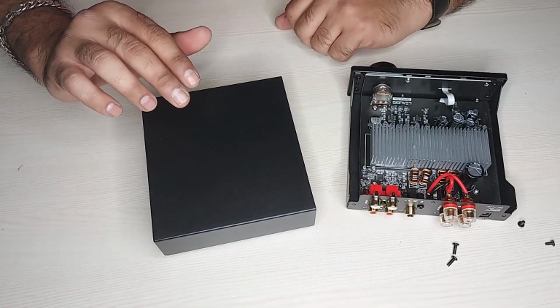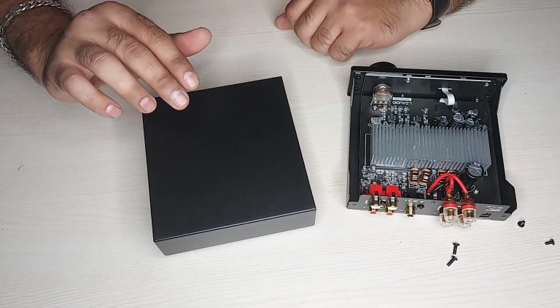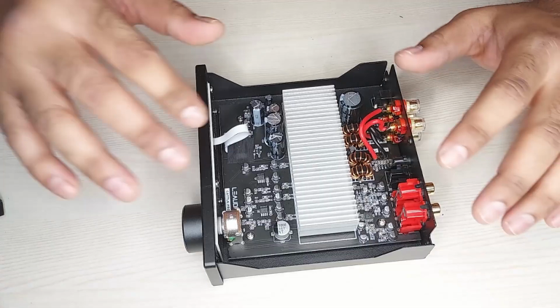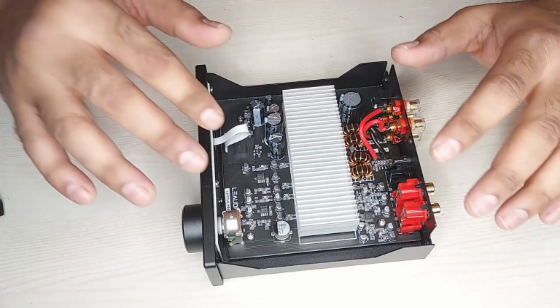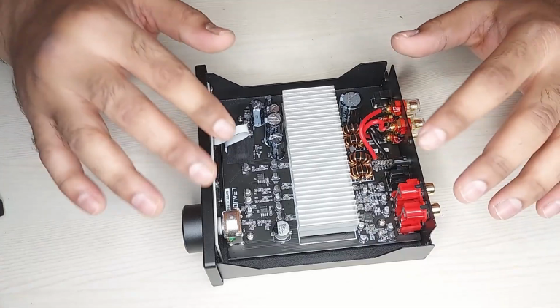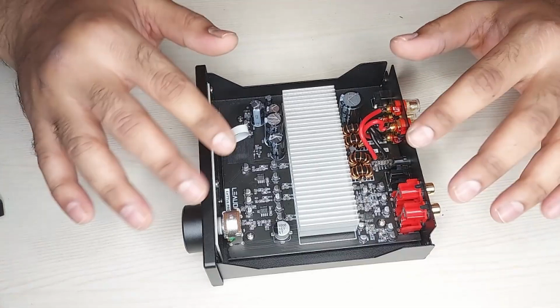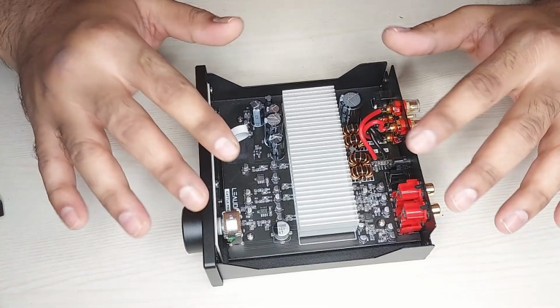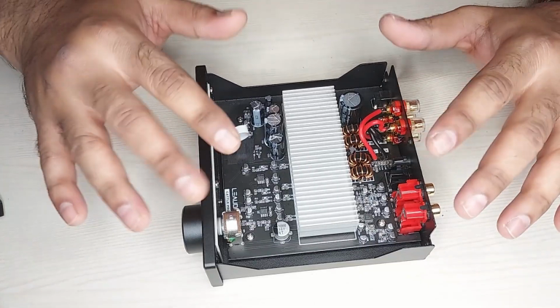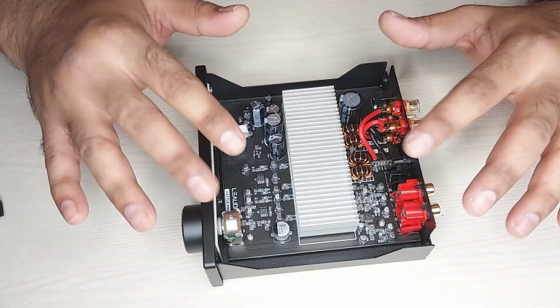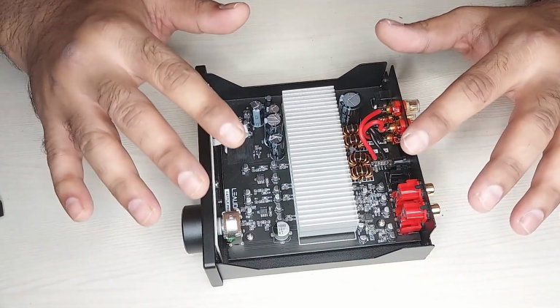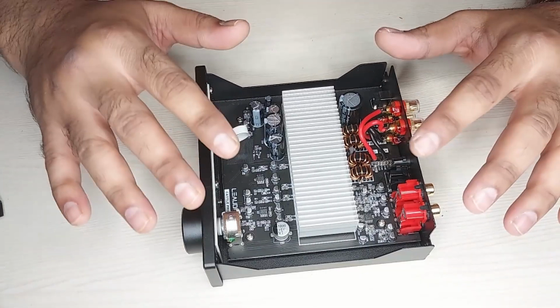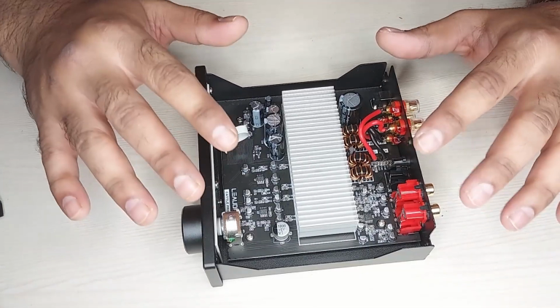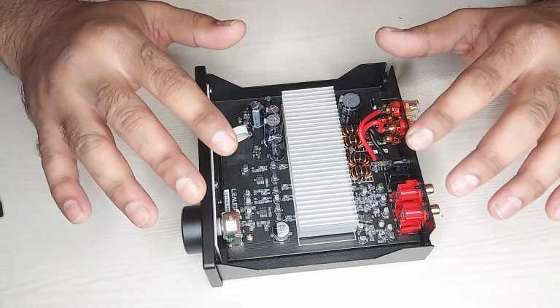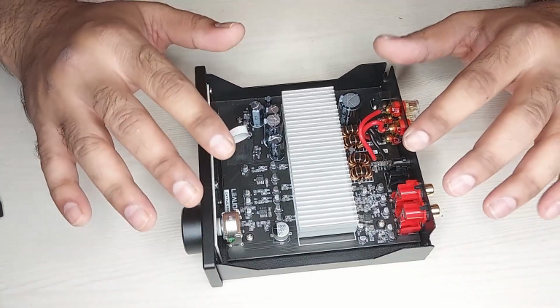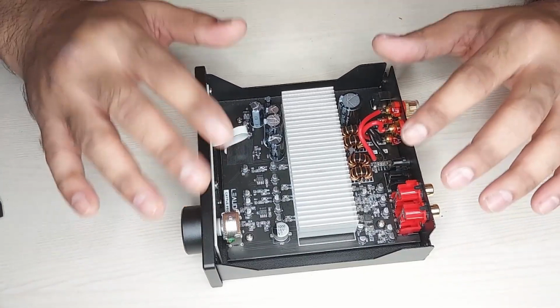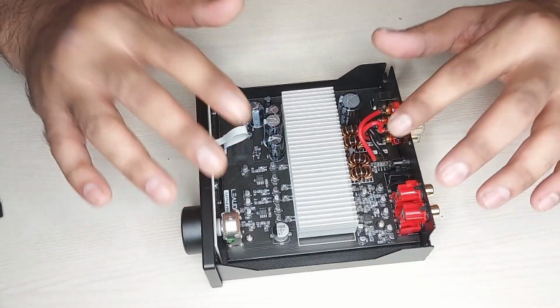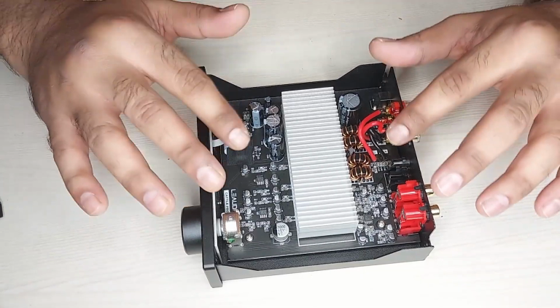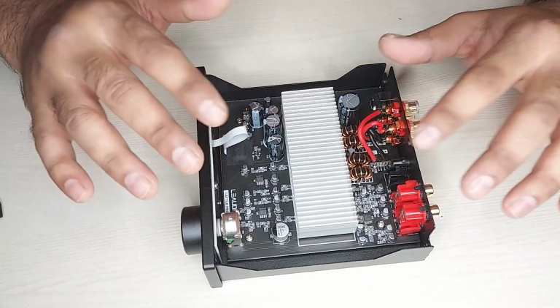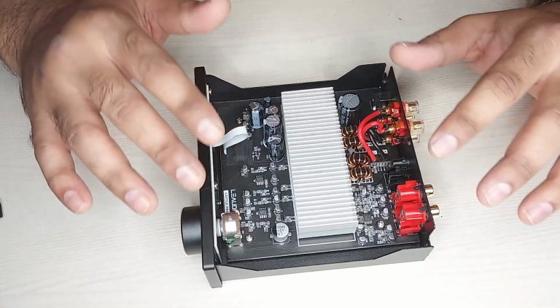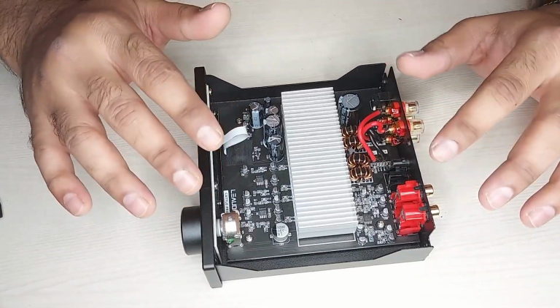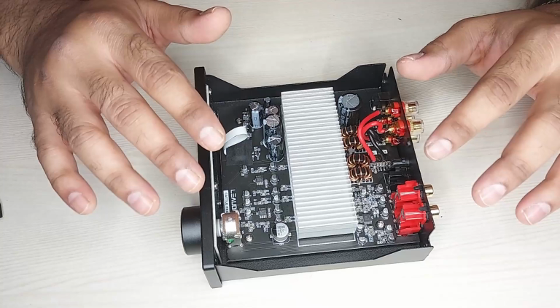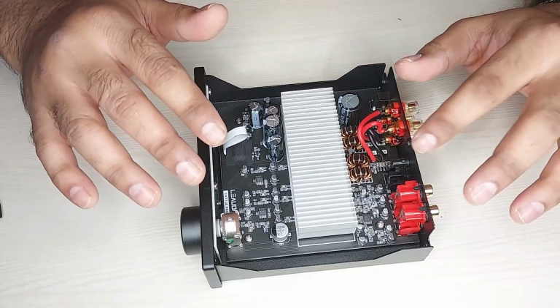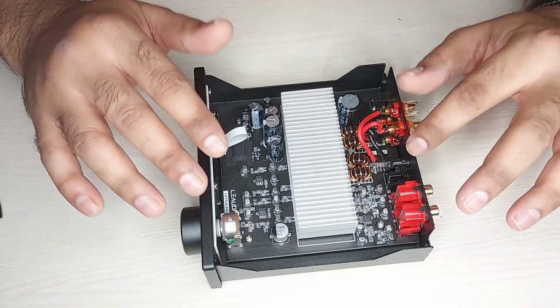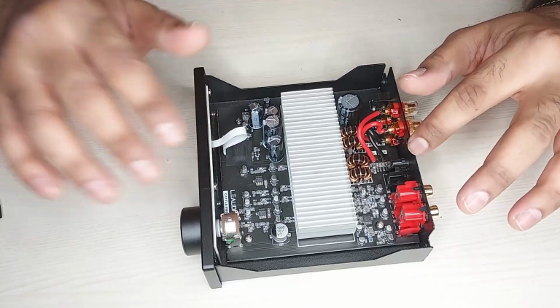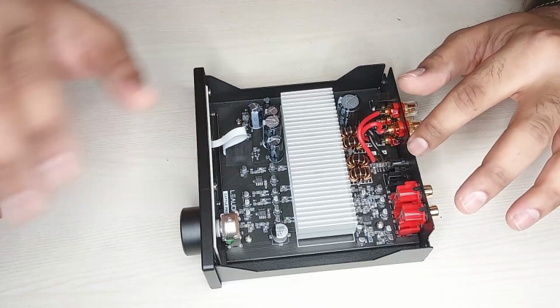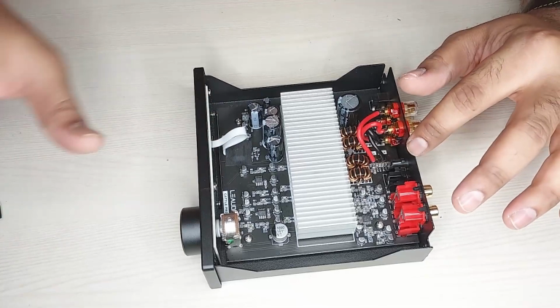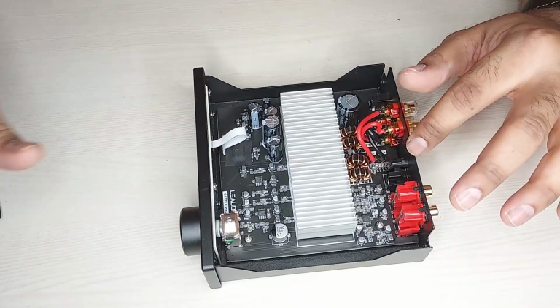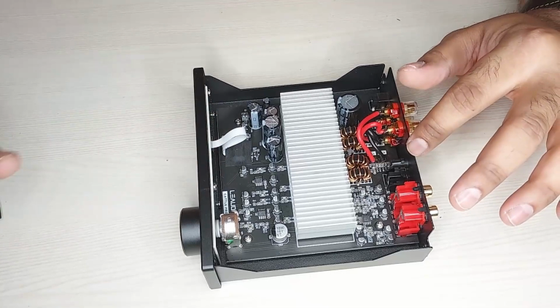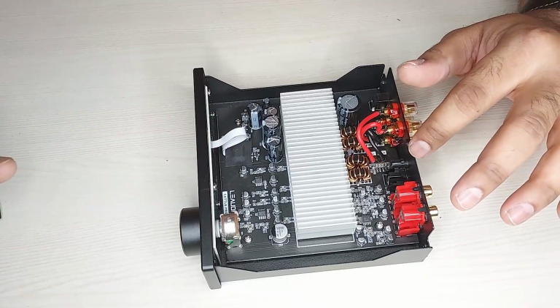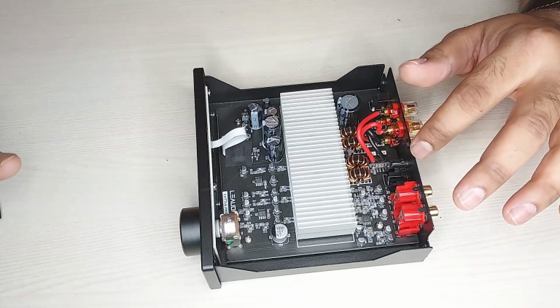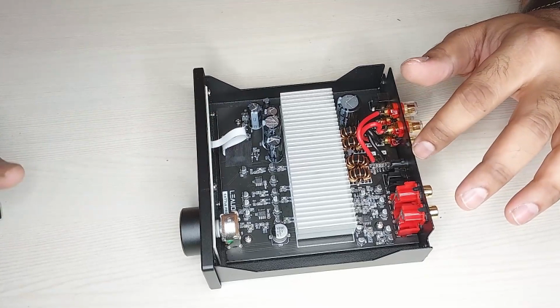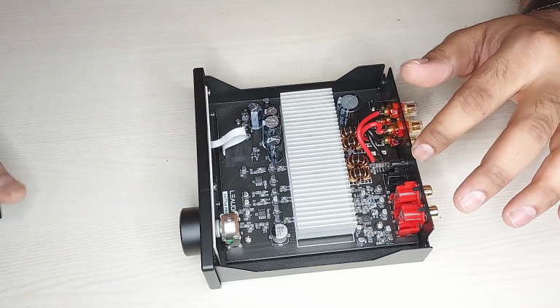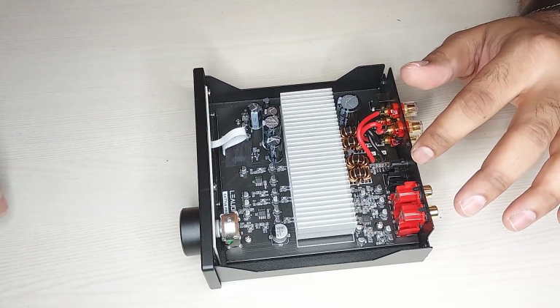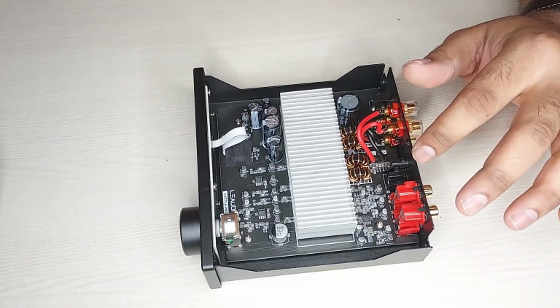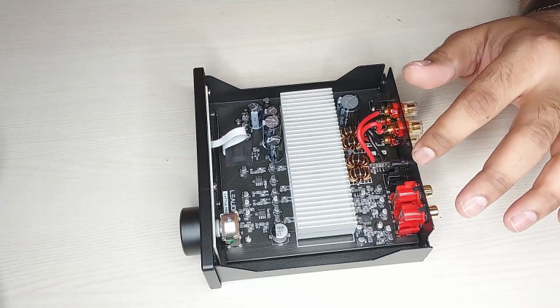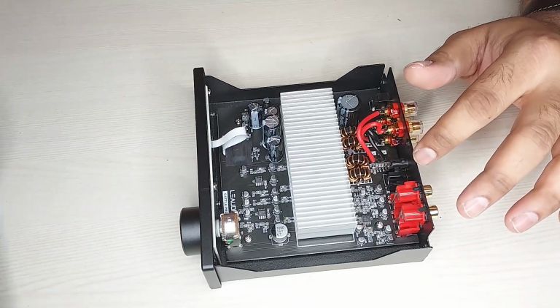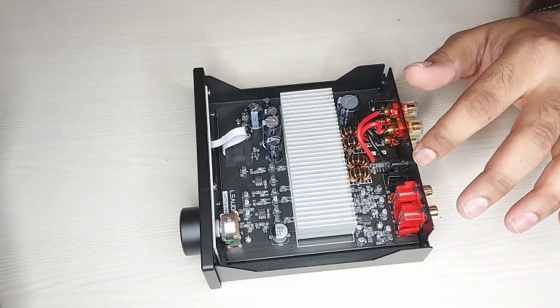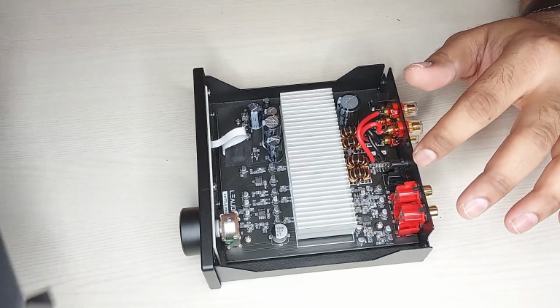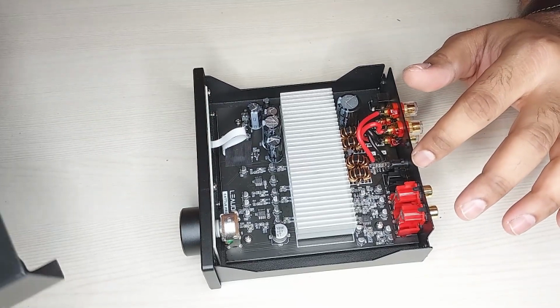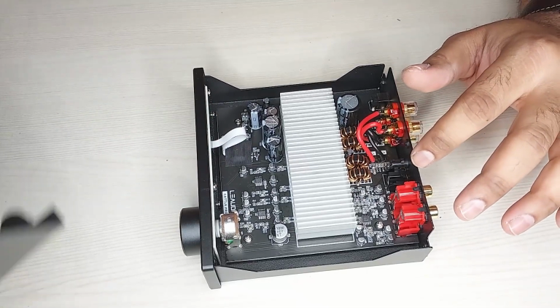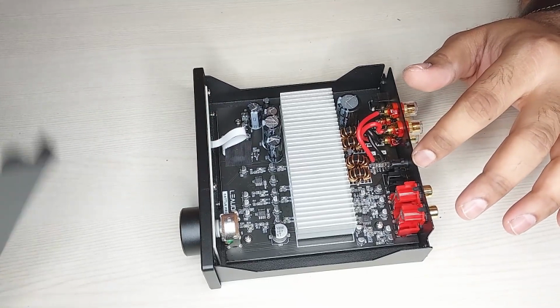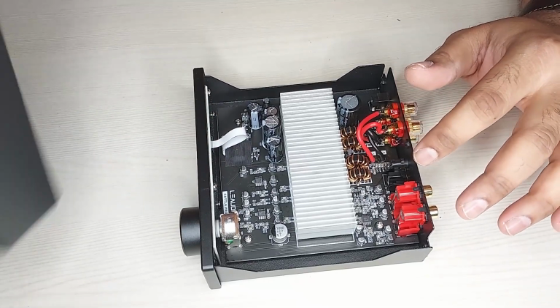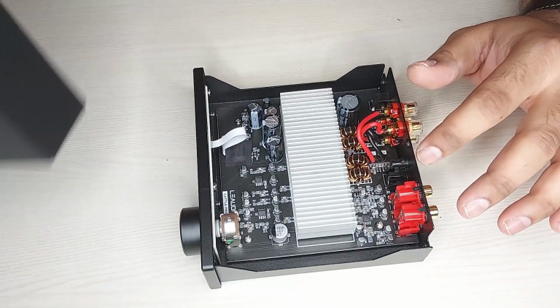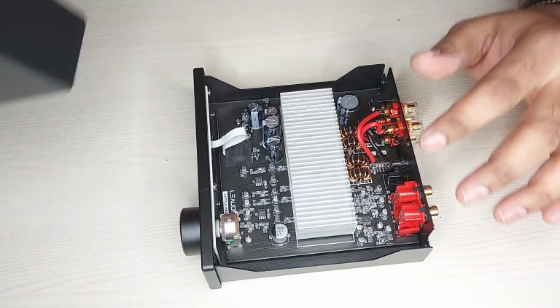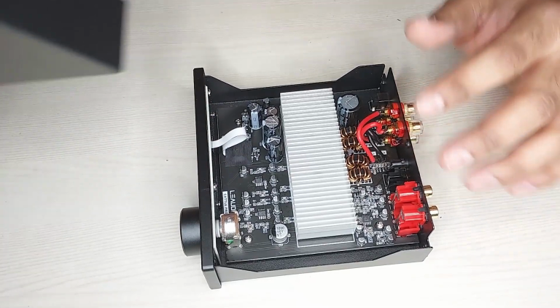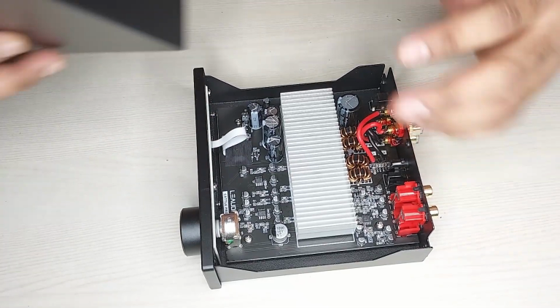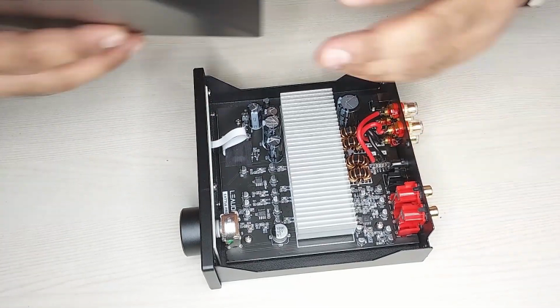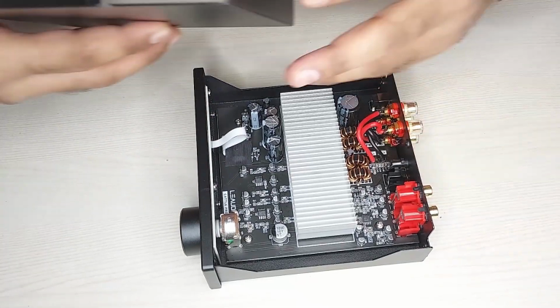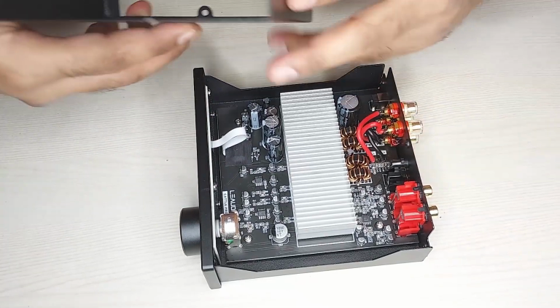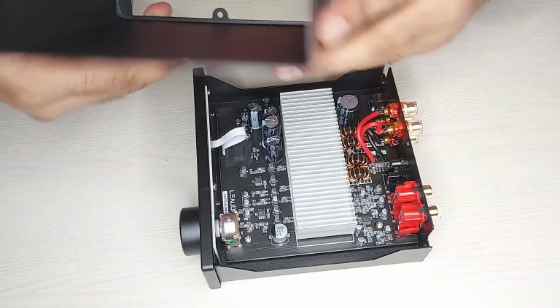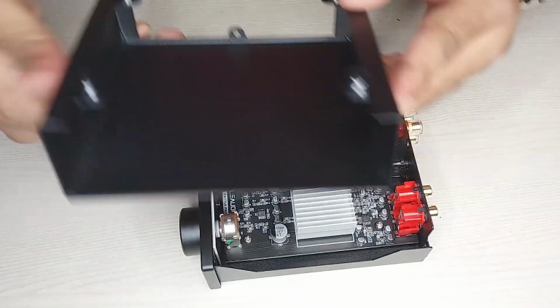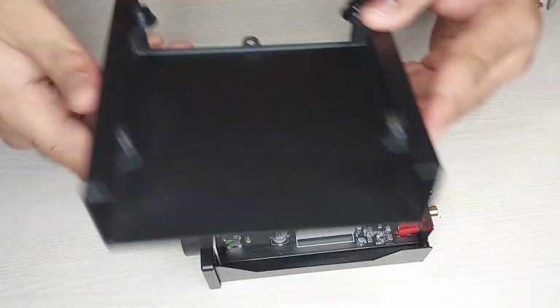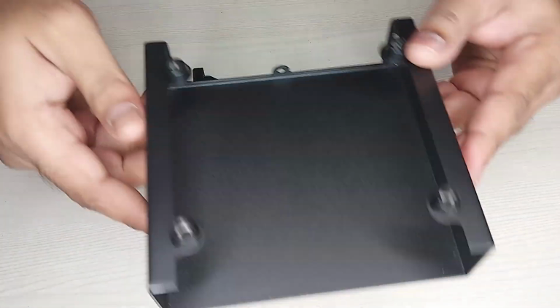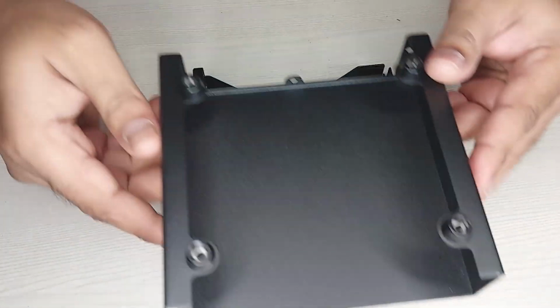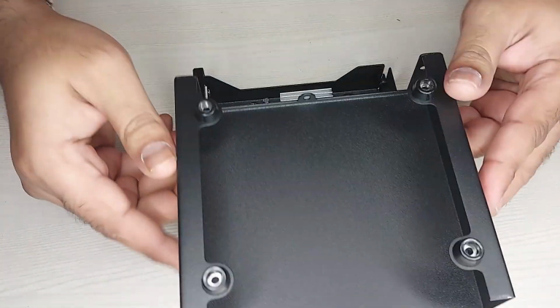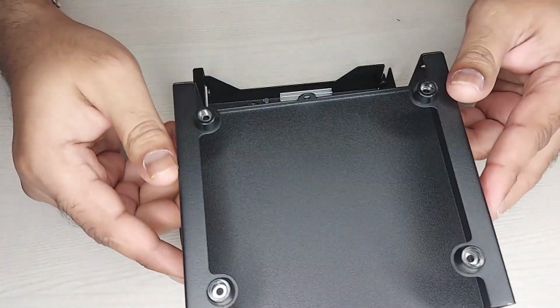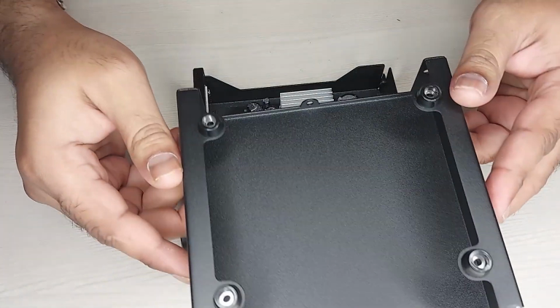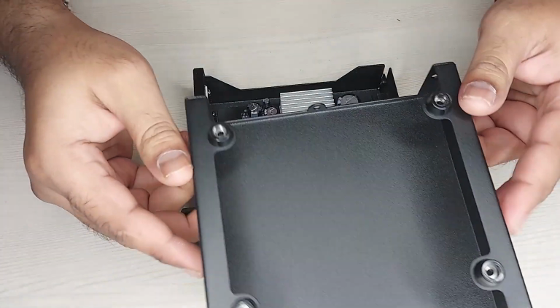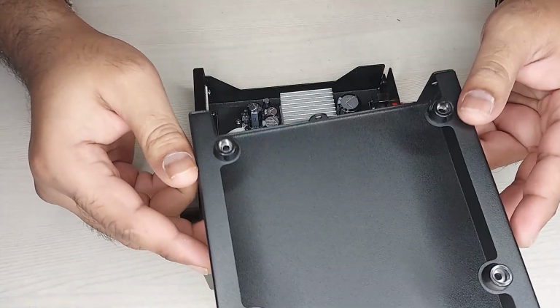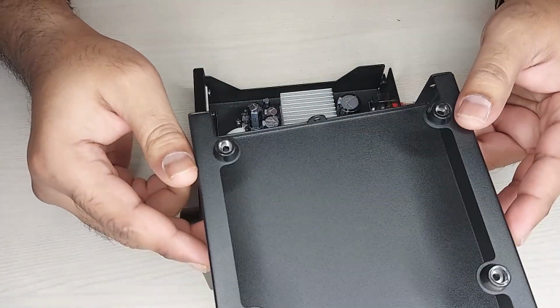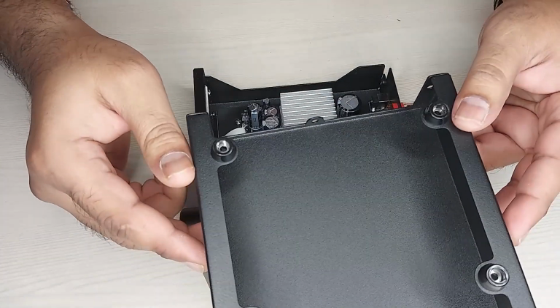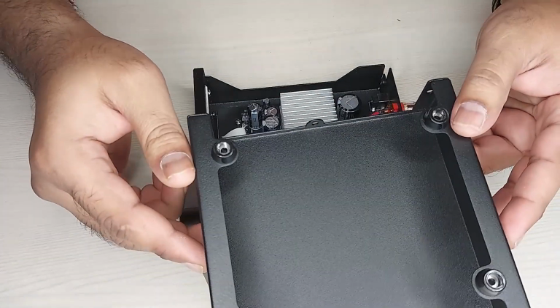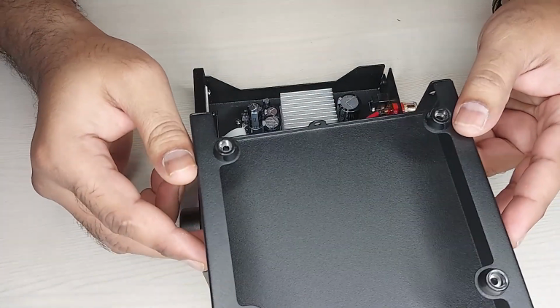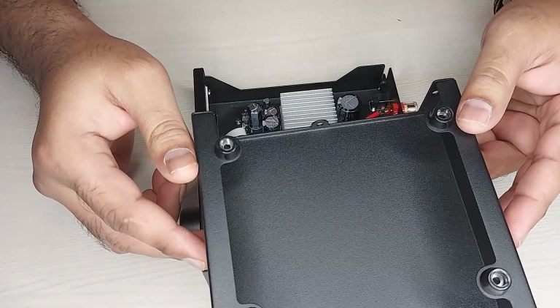That's the inside of this amplifier, as you can see.